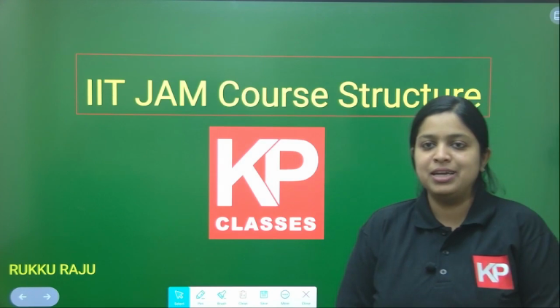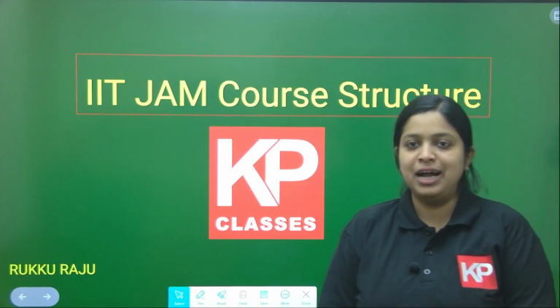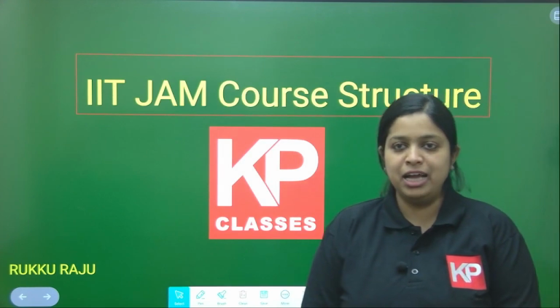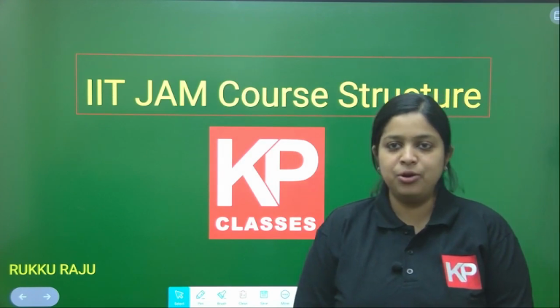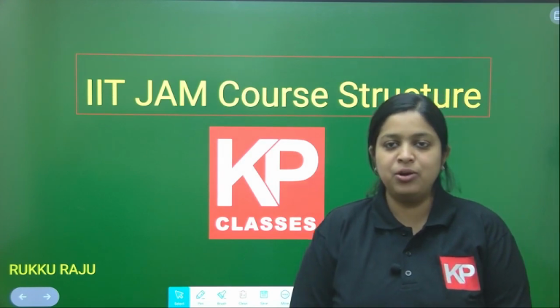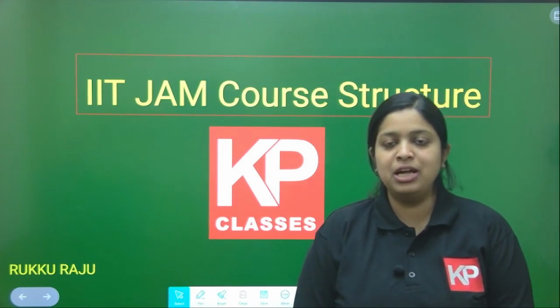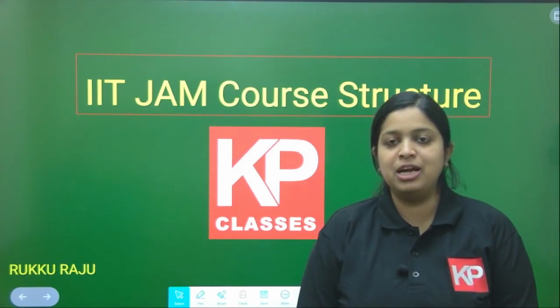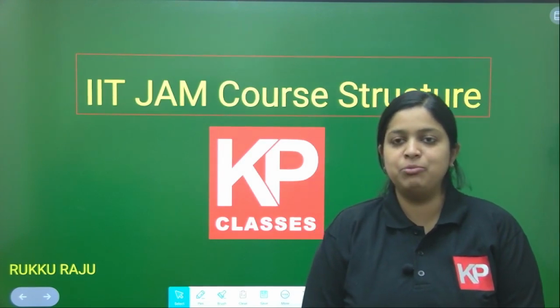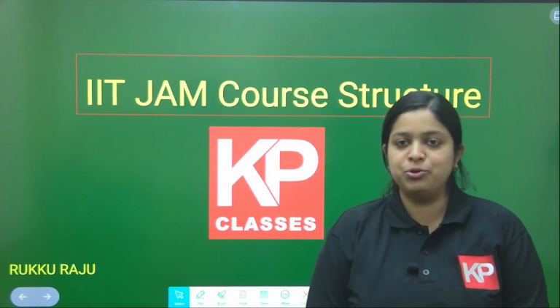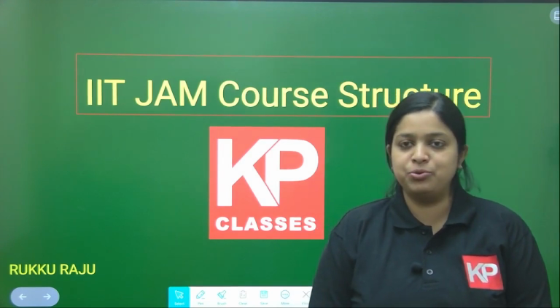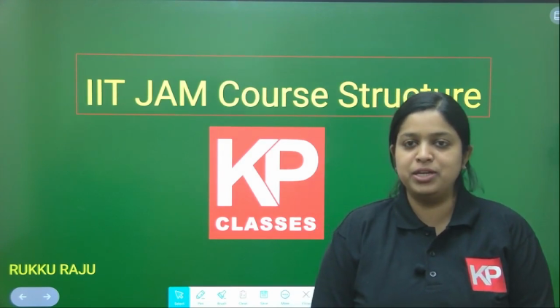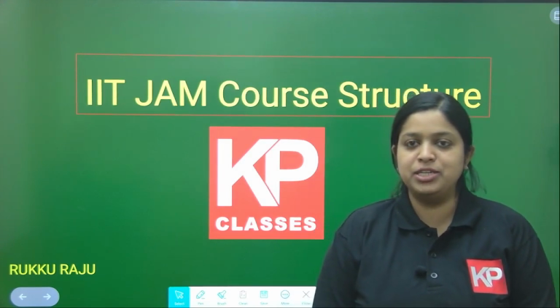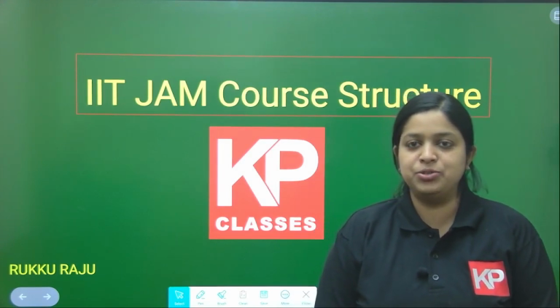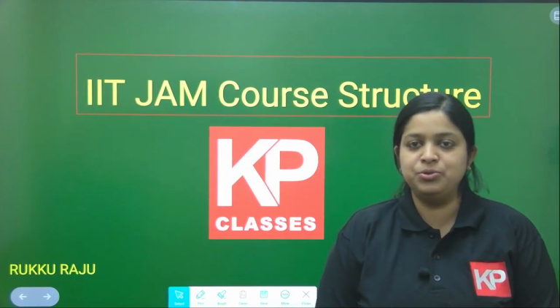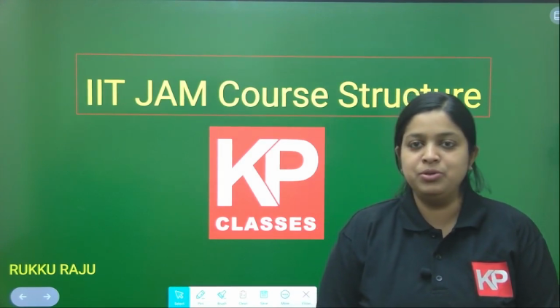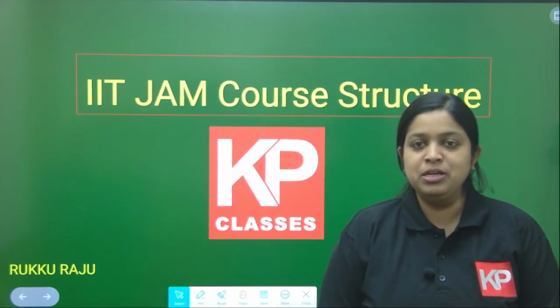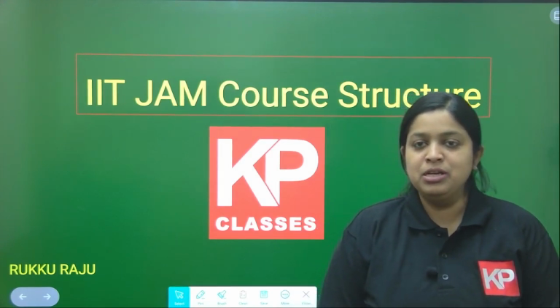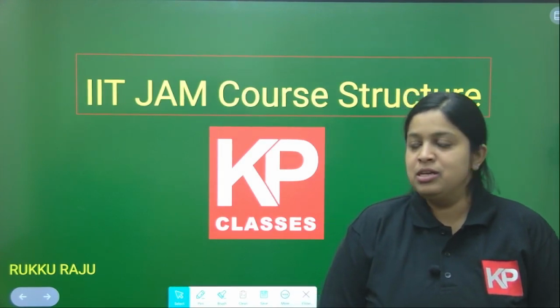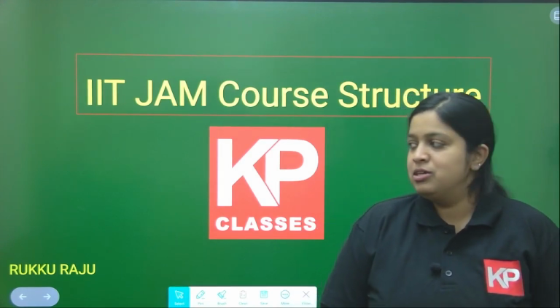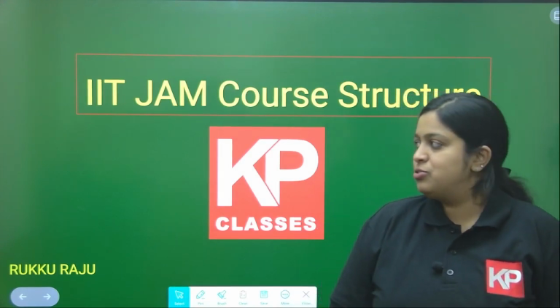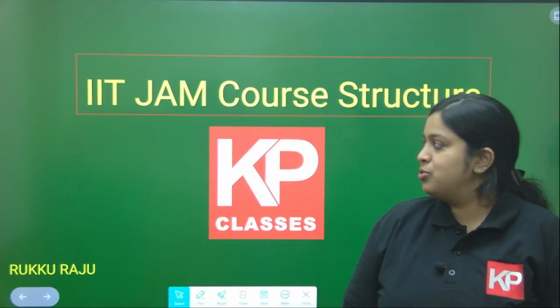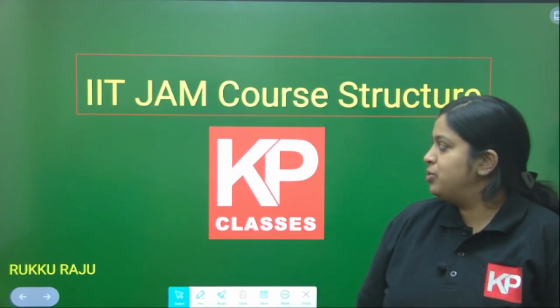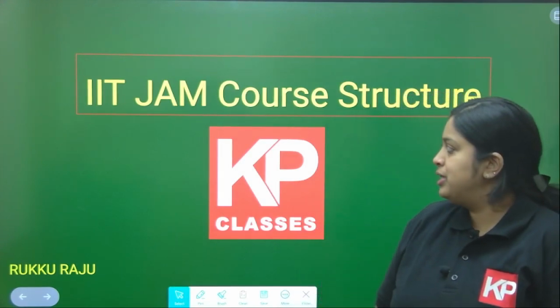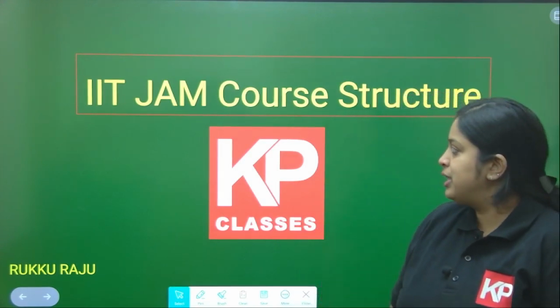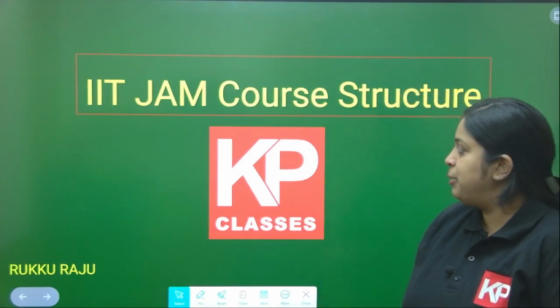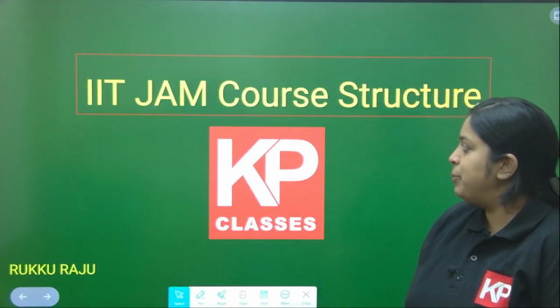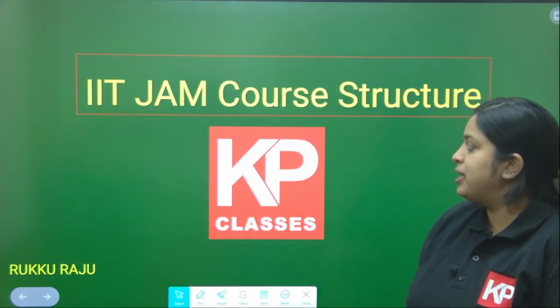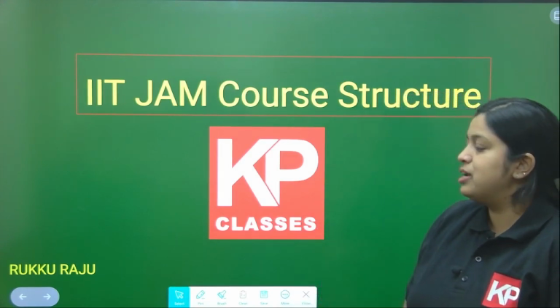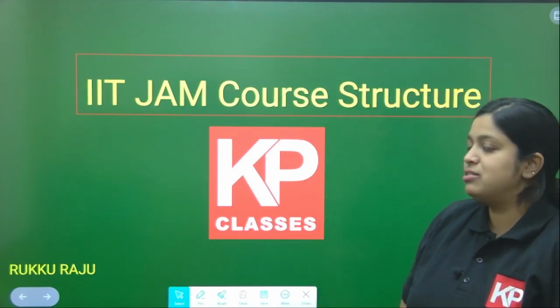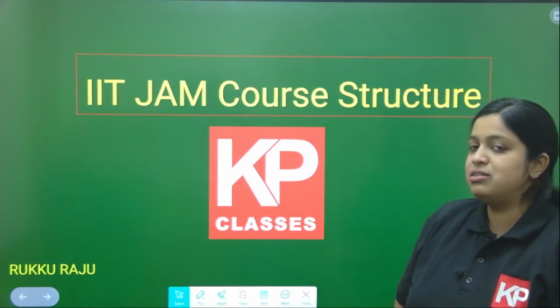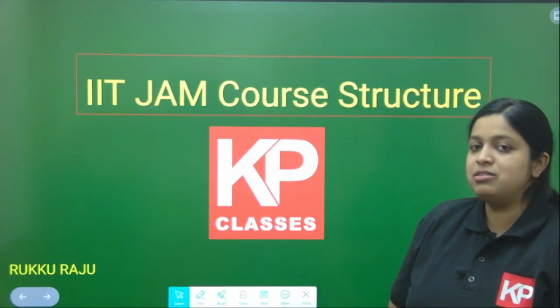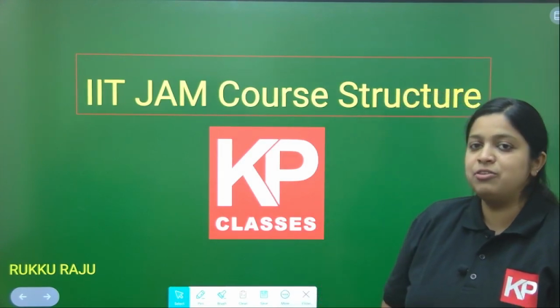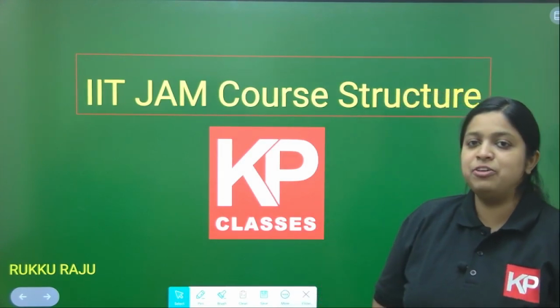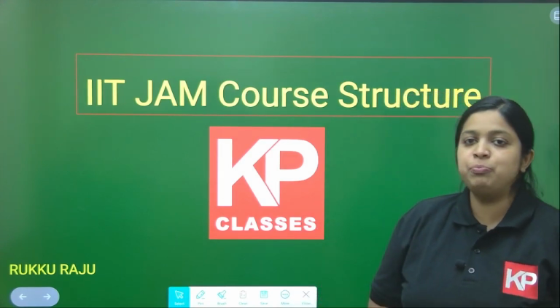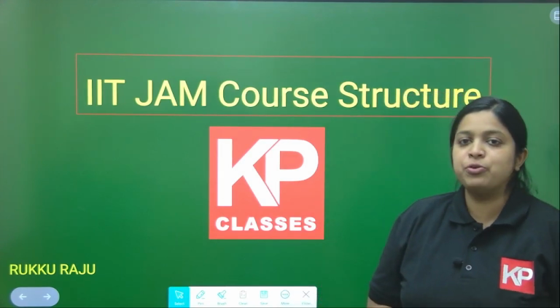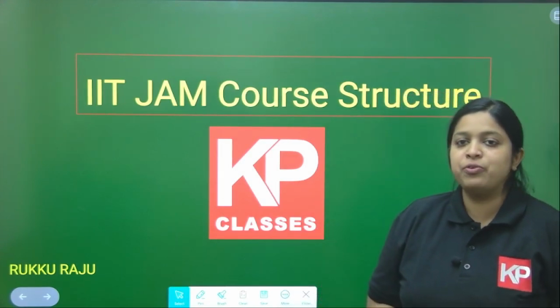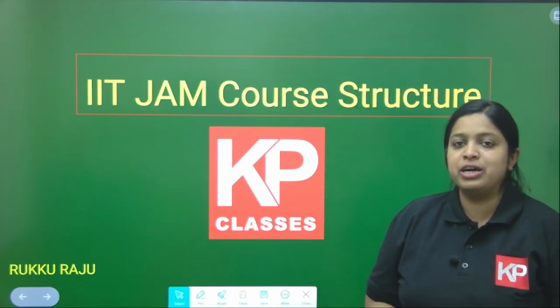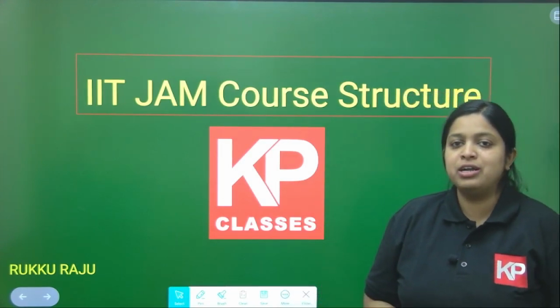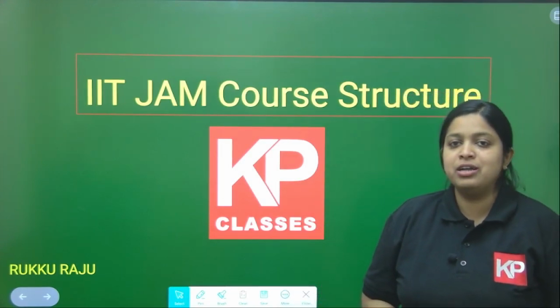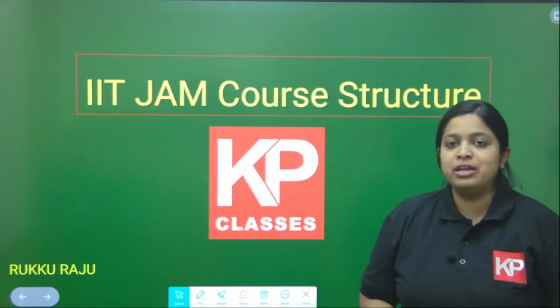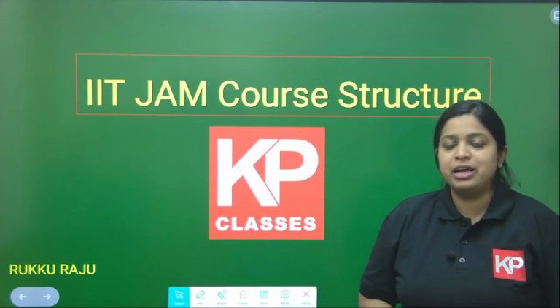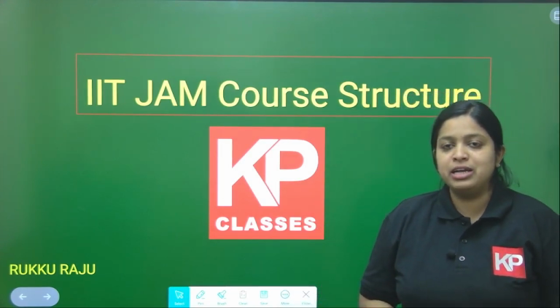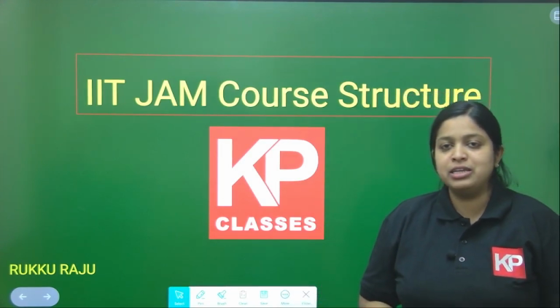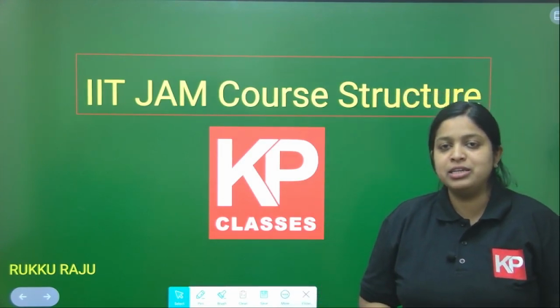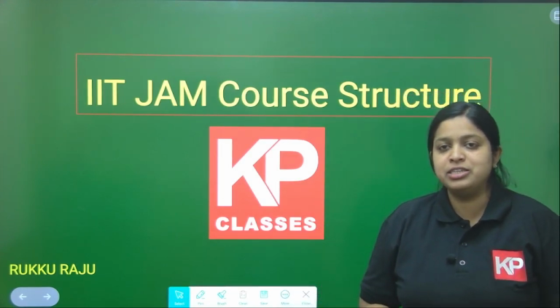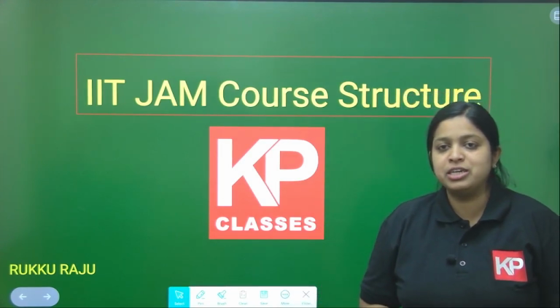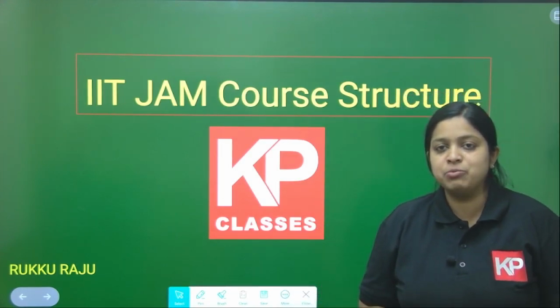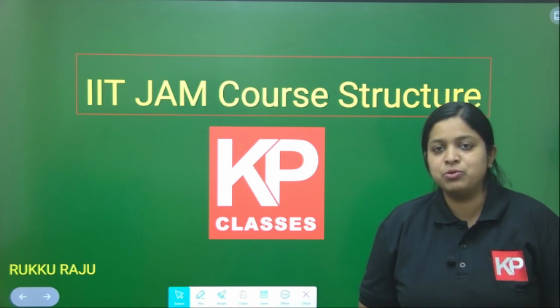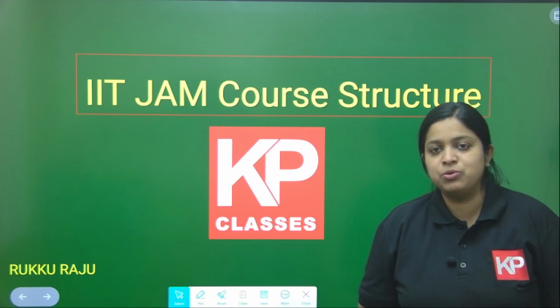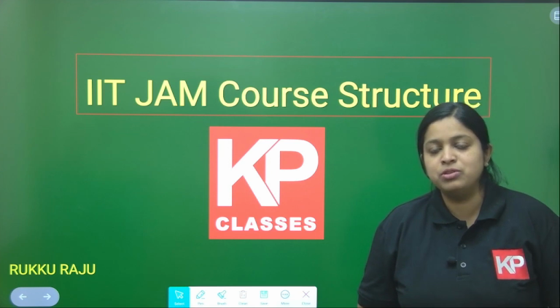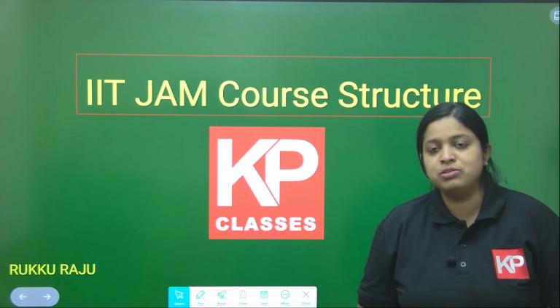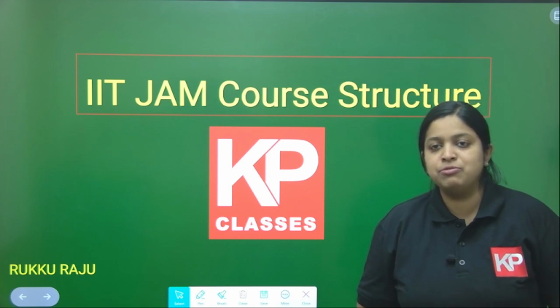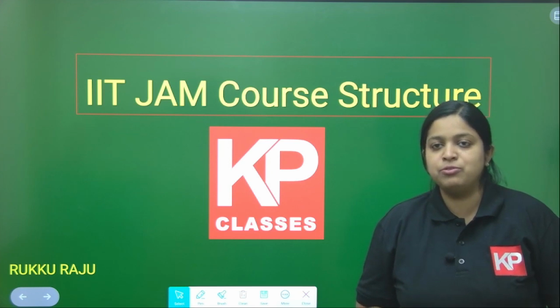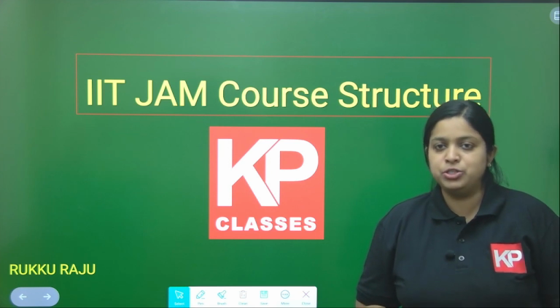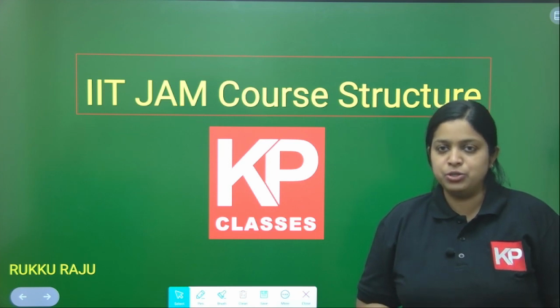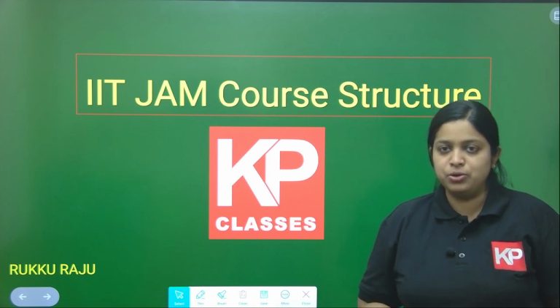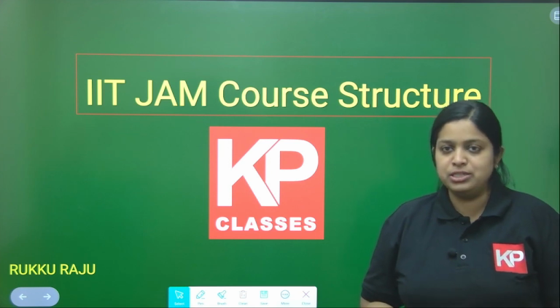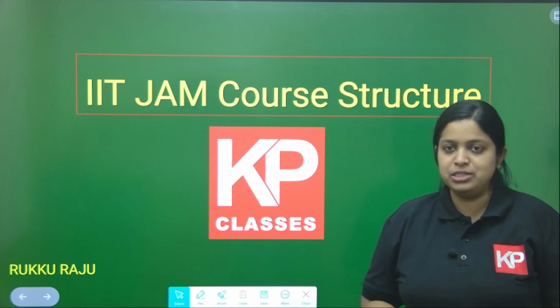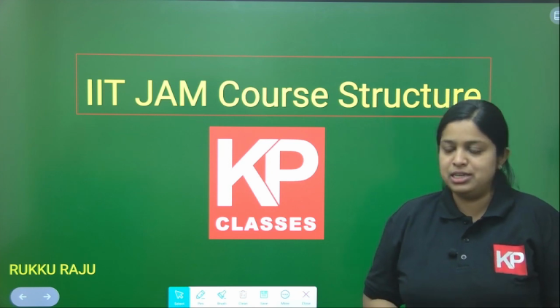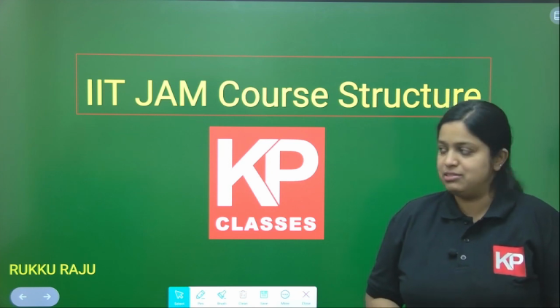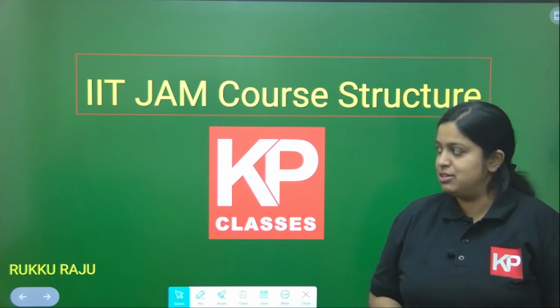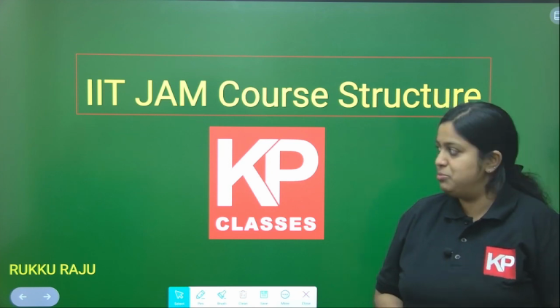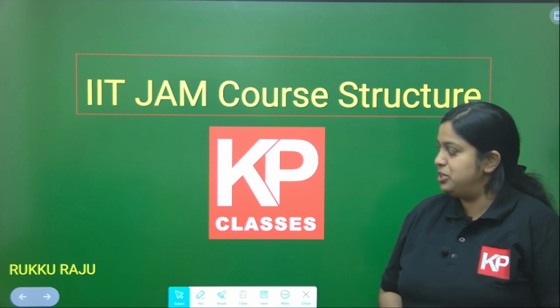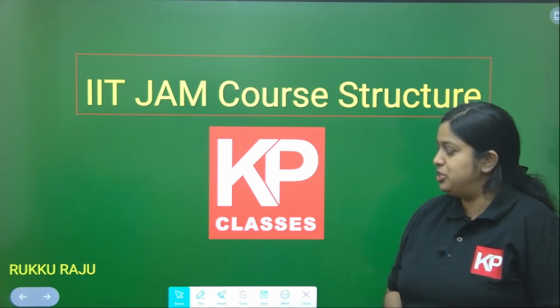Hi all, I am Ruku Raju. In KP Classes, we provide an IIT JAM course for geology examination.